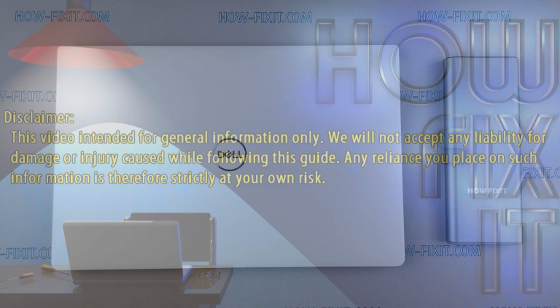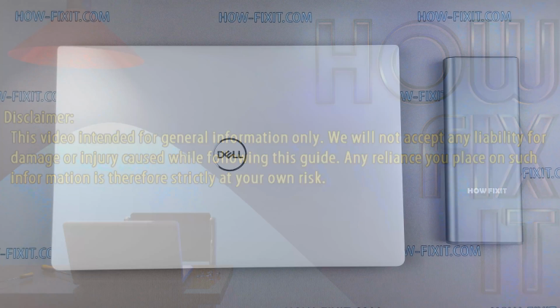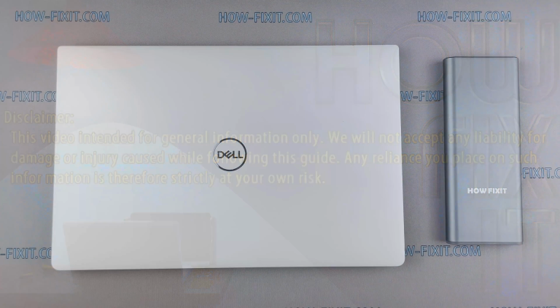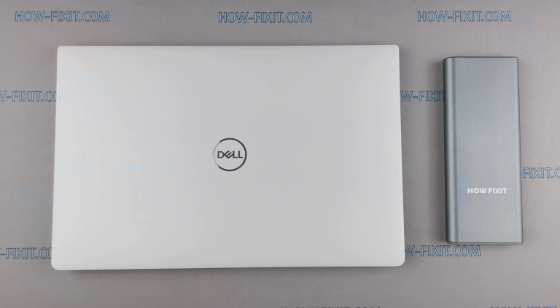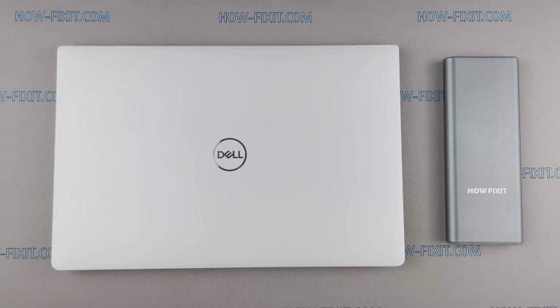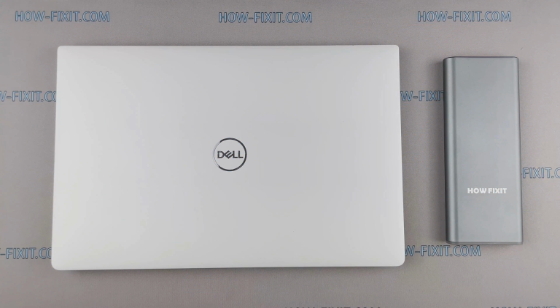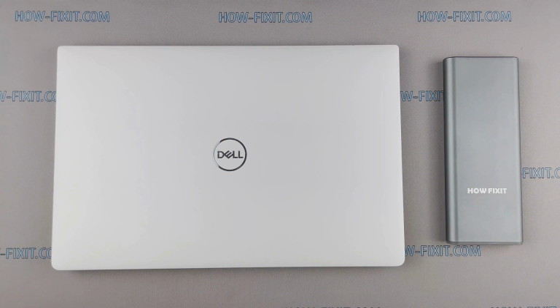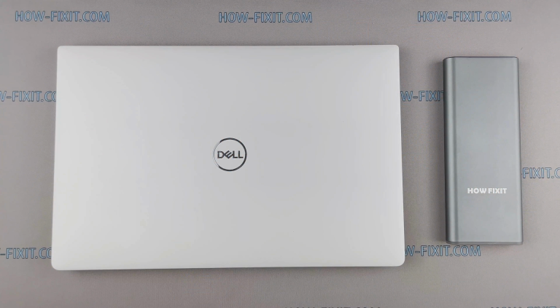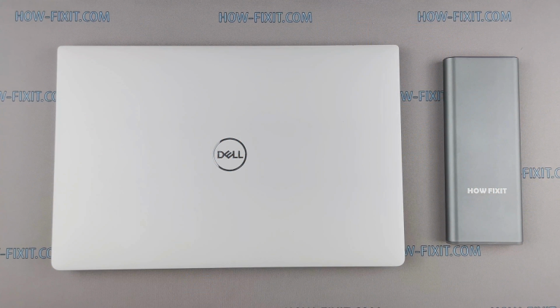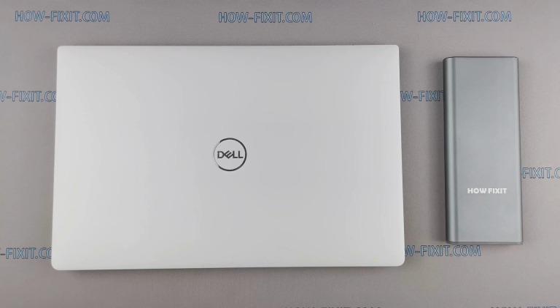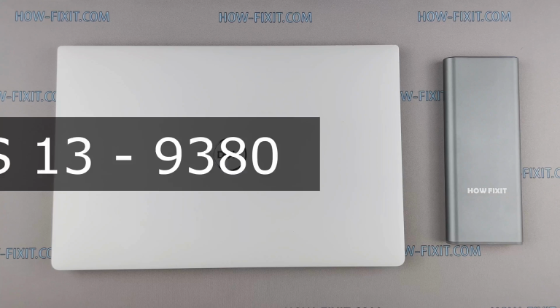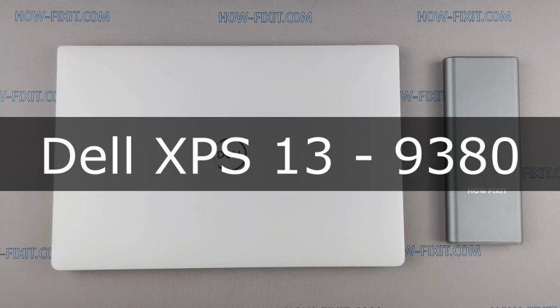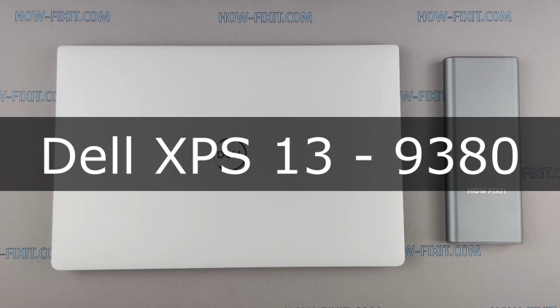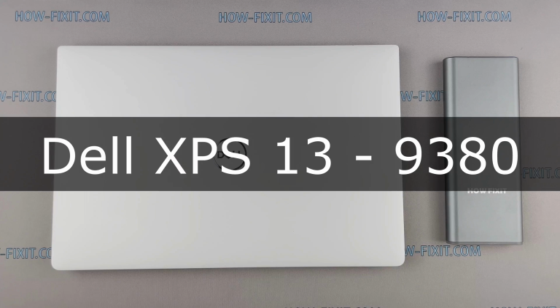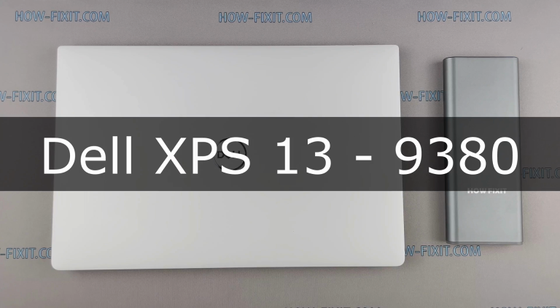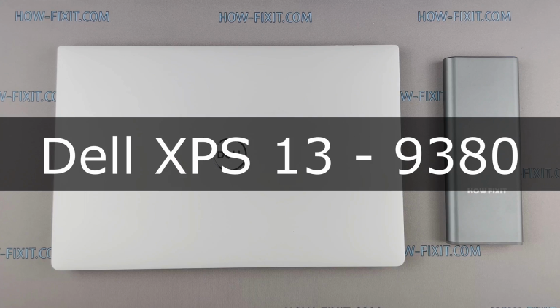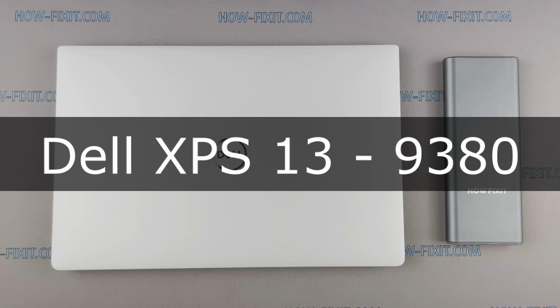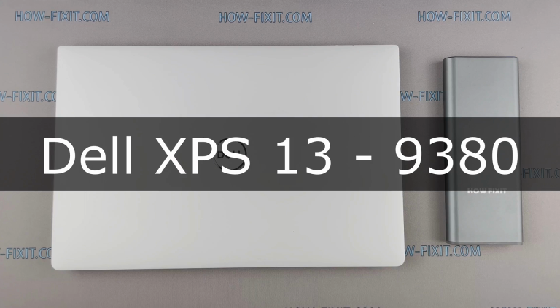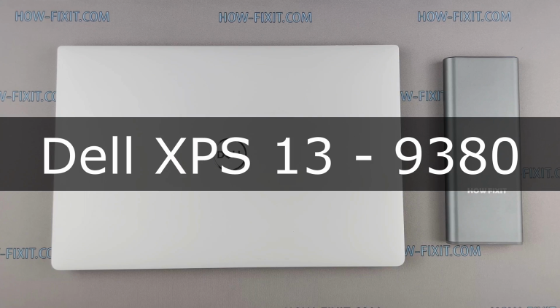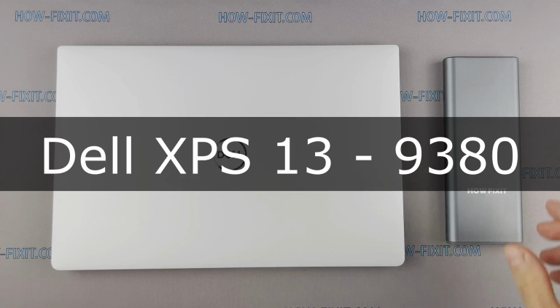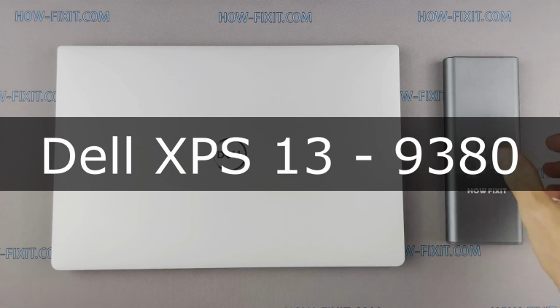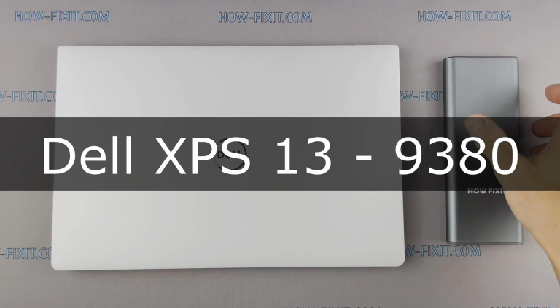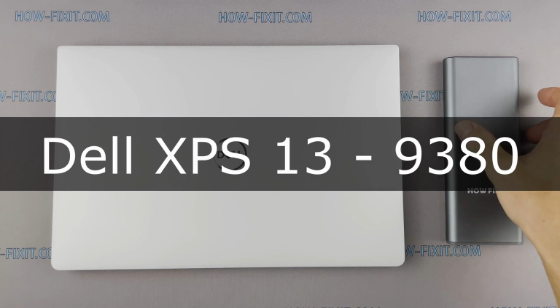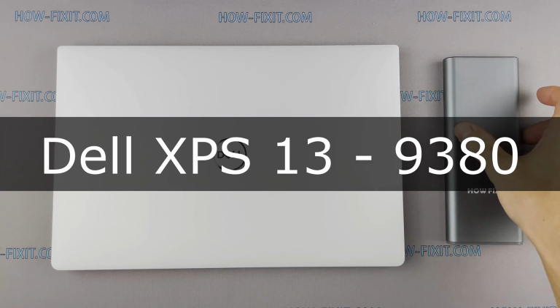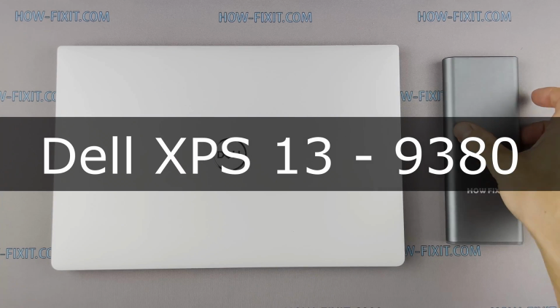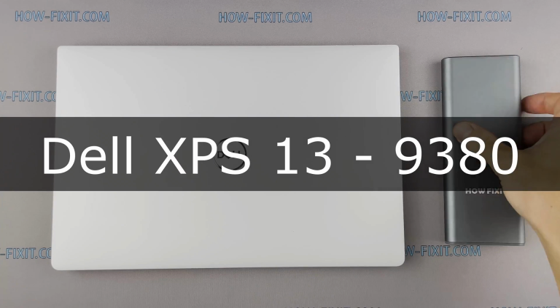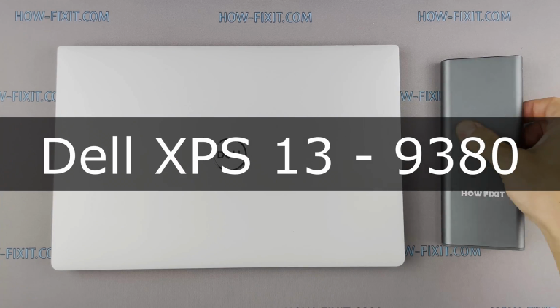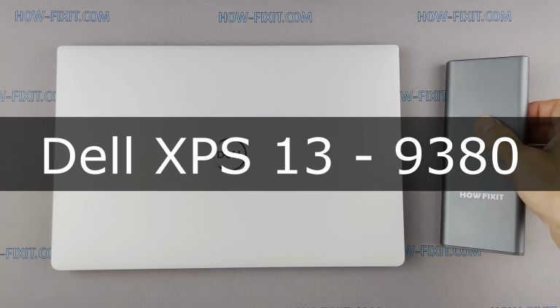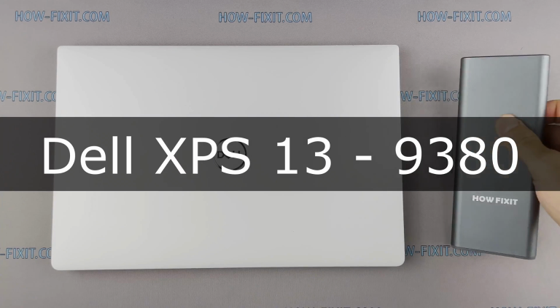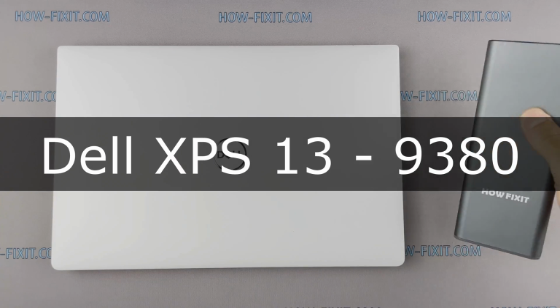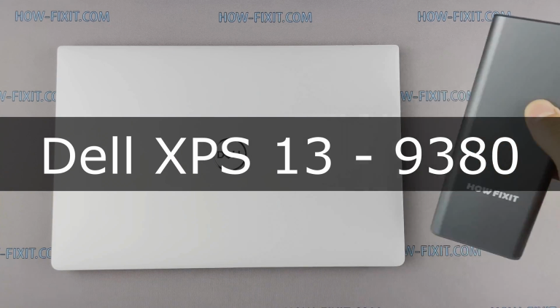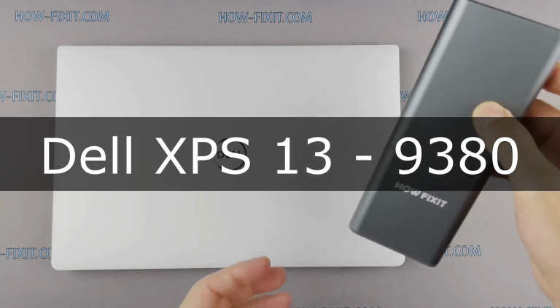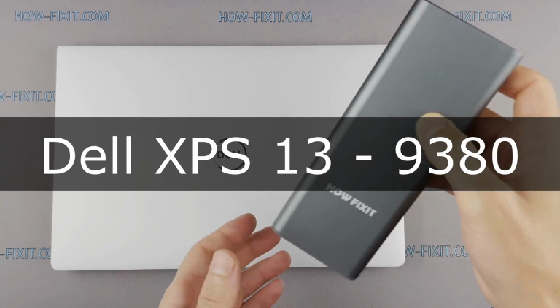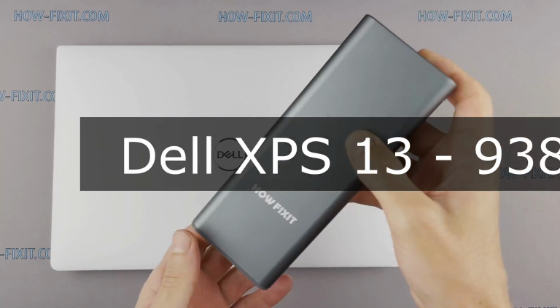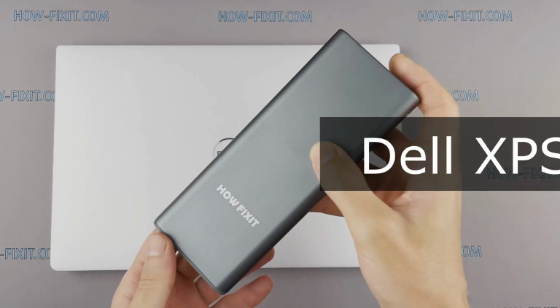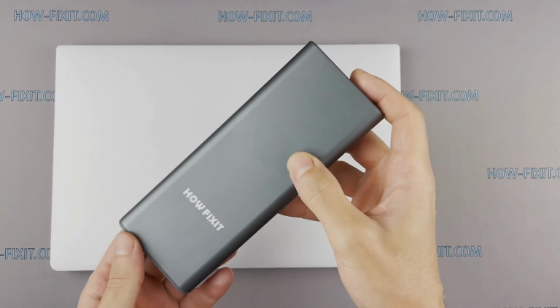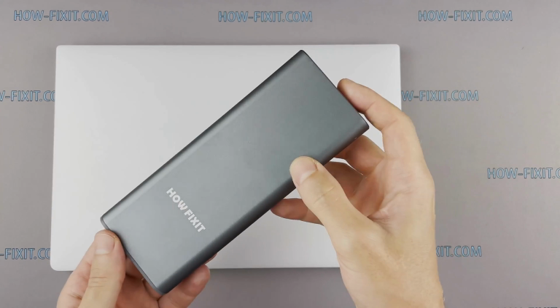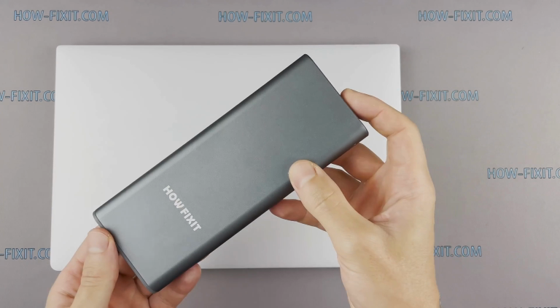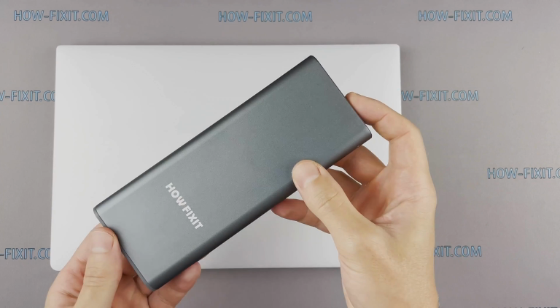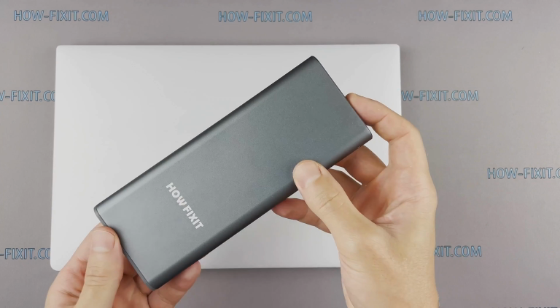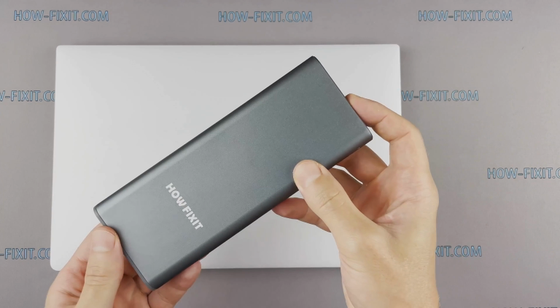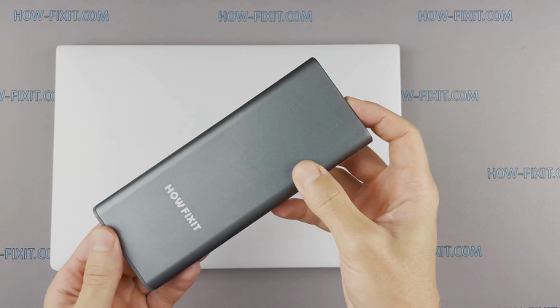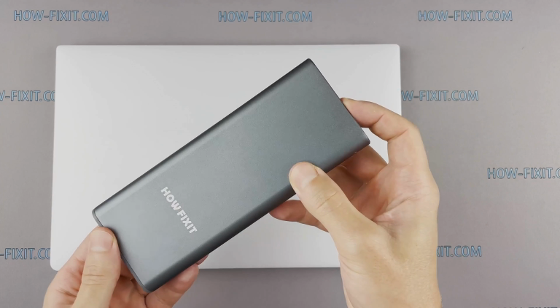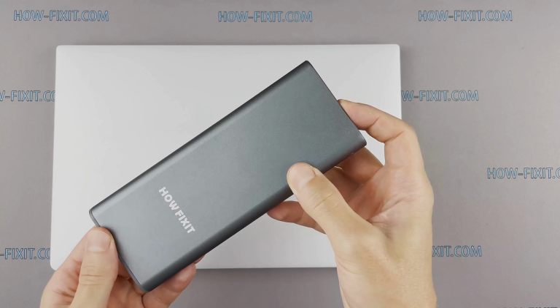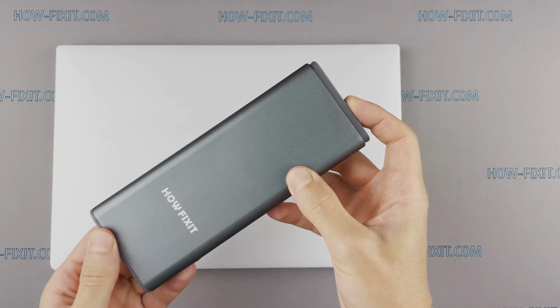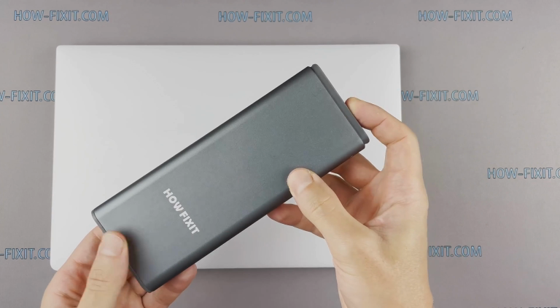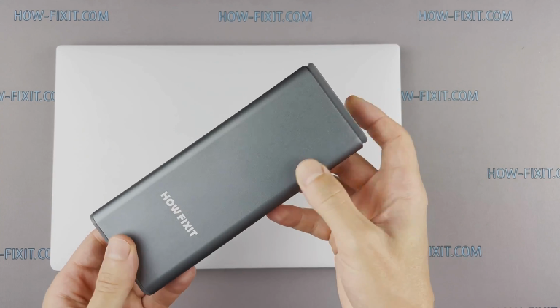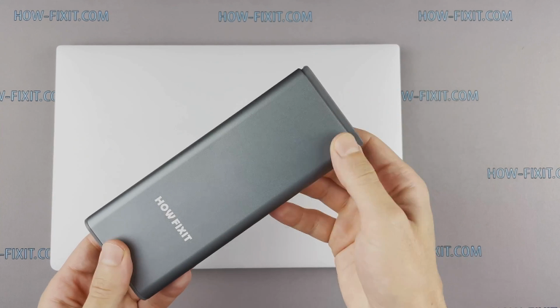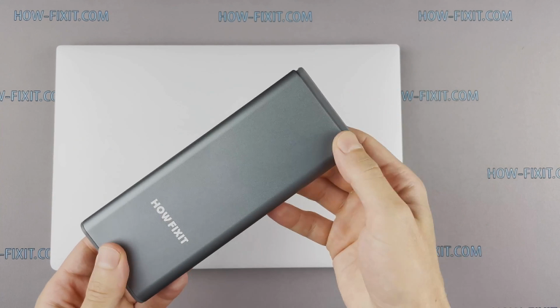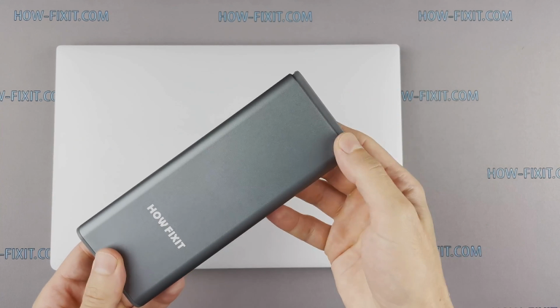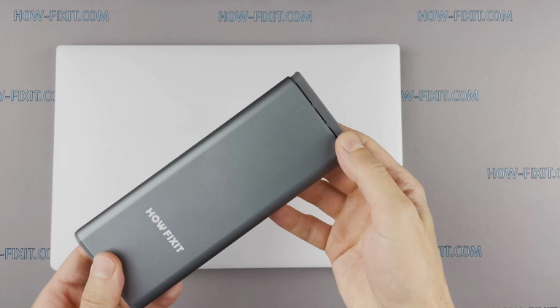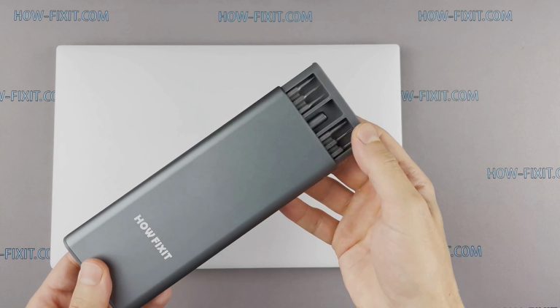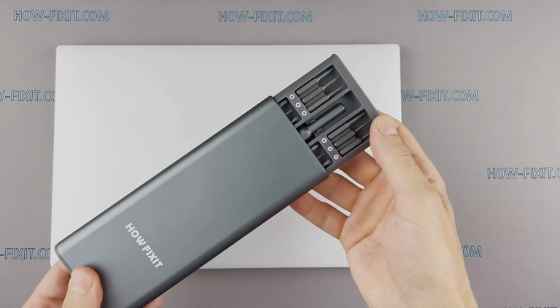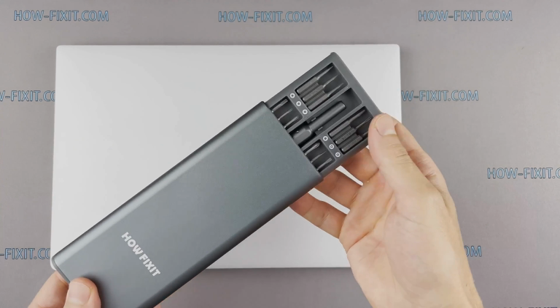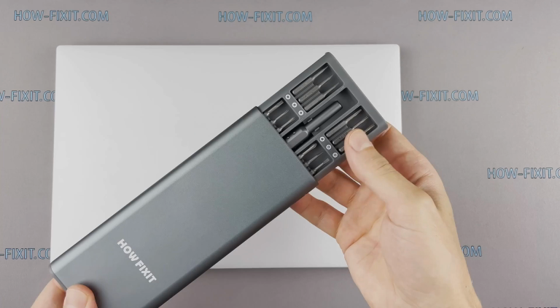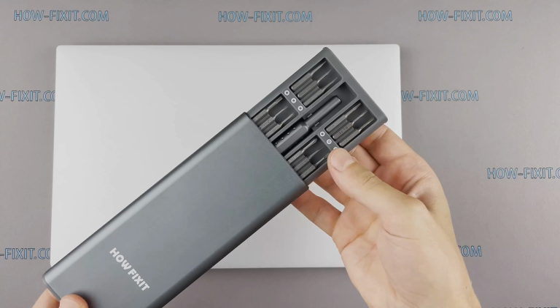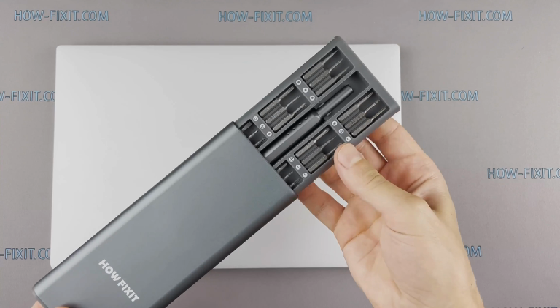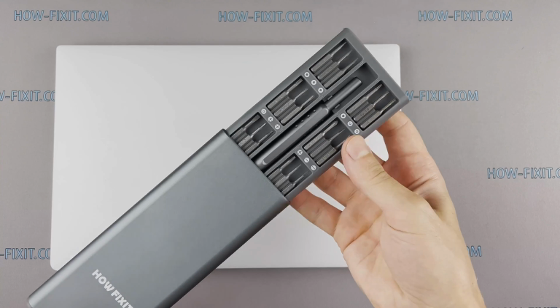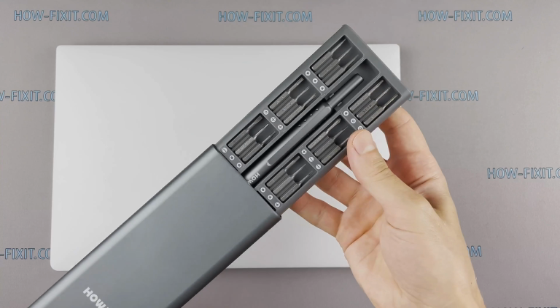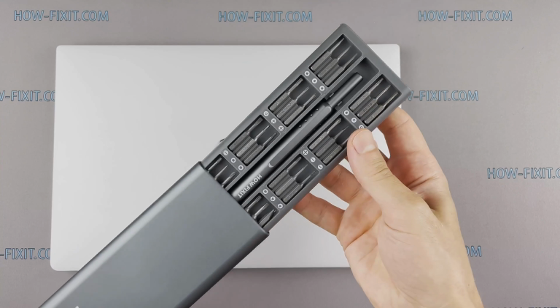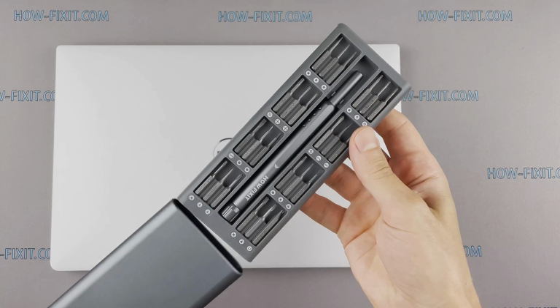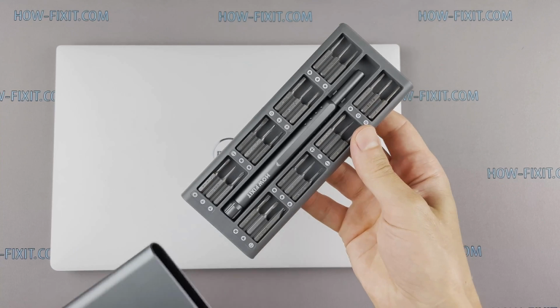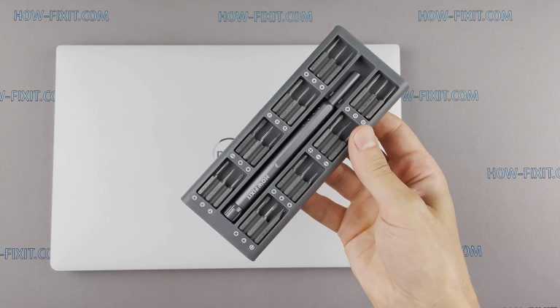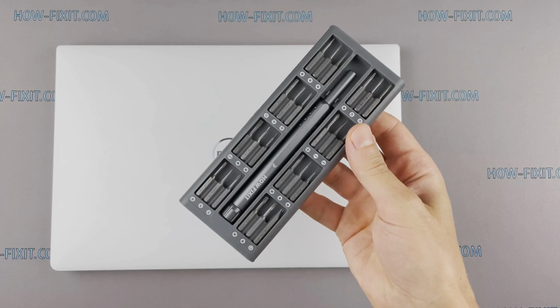Hello everyone, welcome to How I Fix It. In this video I will show you how to replace or install an M.2 SSD in a laptop.